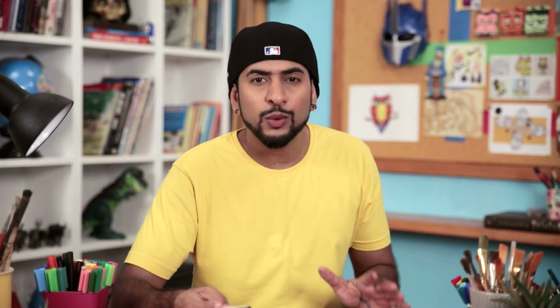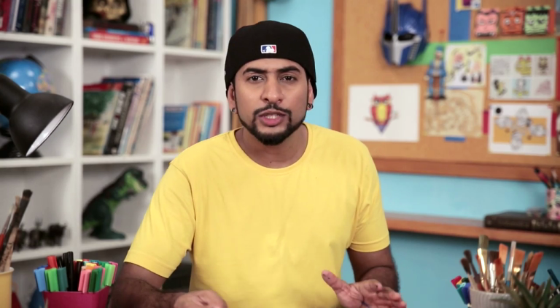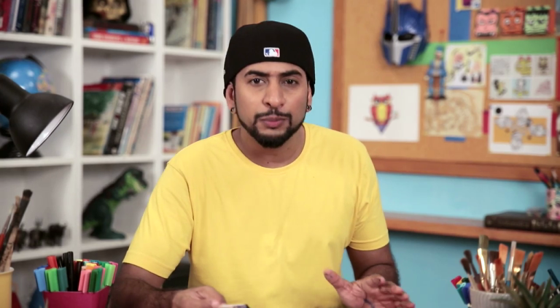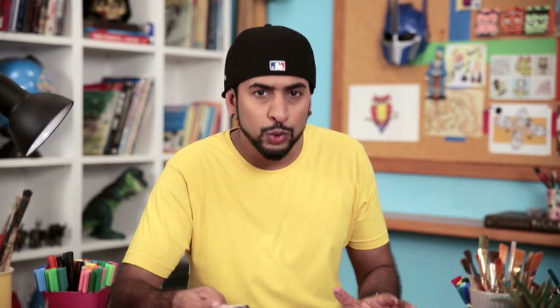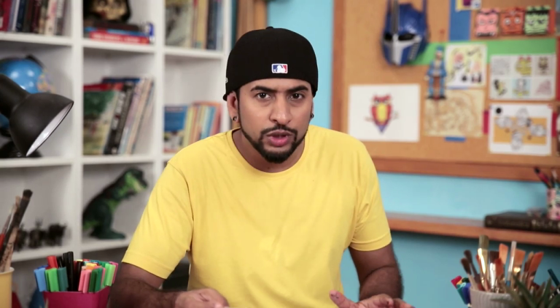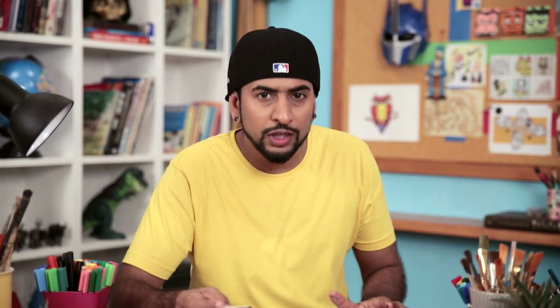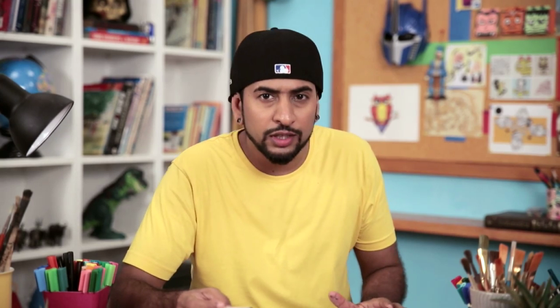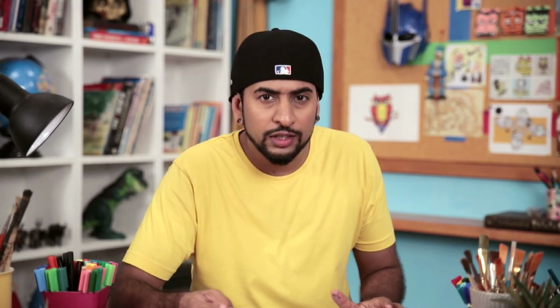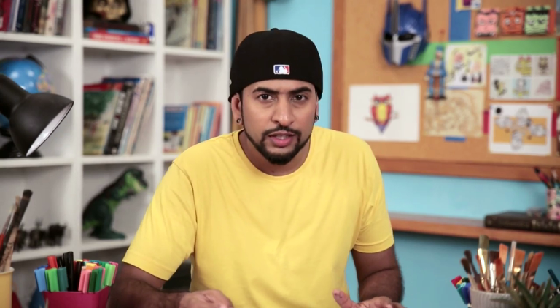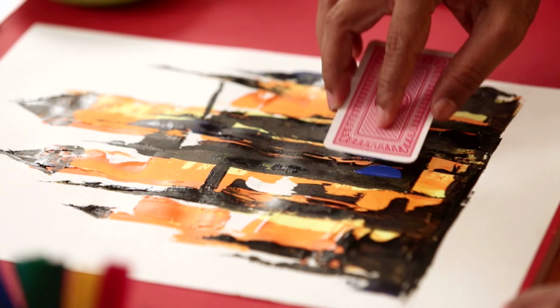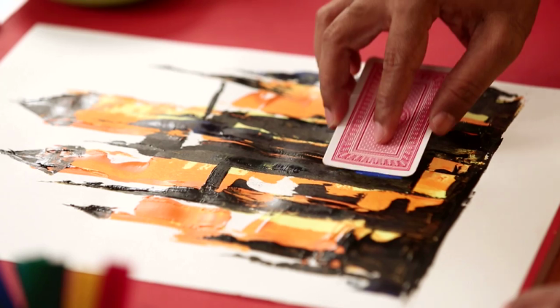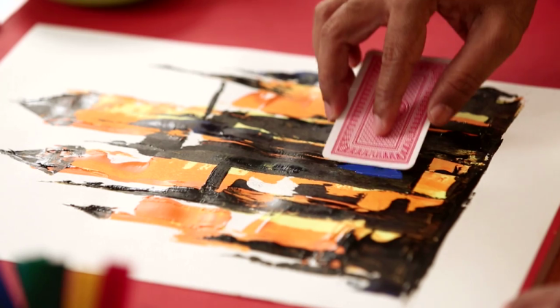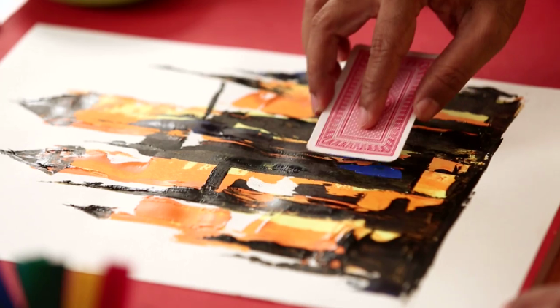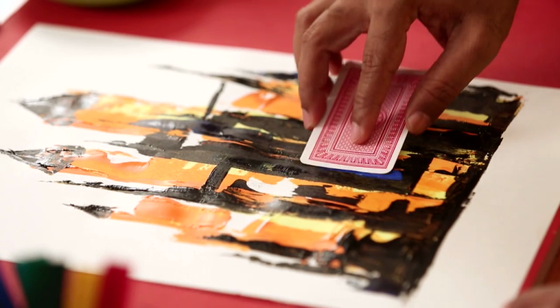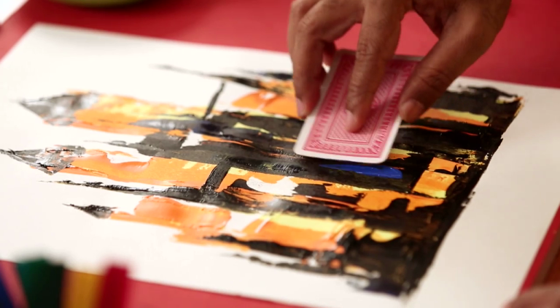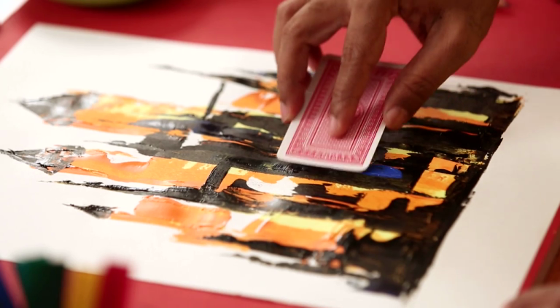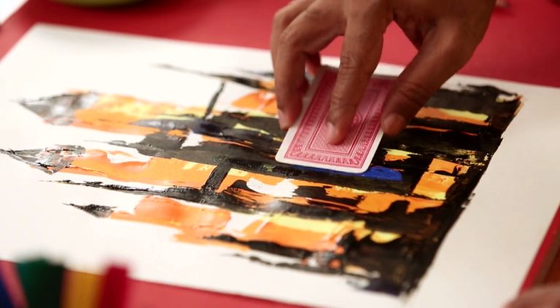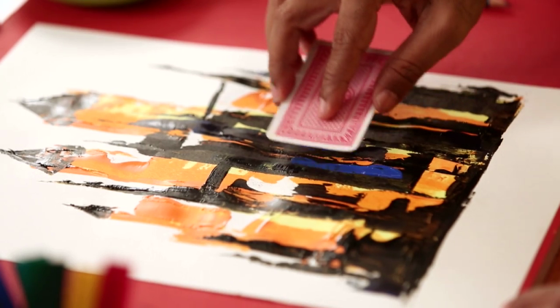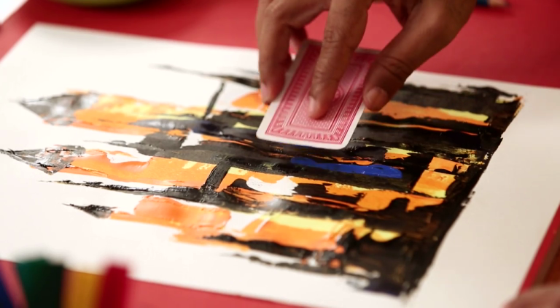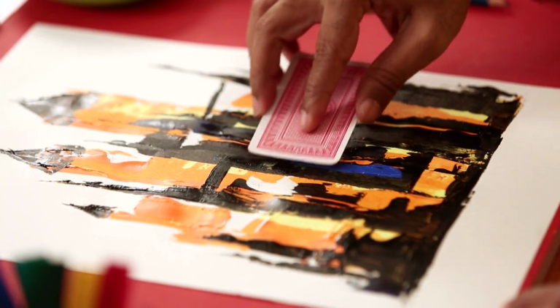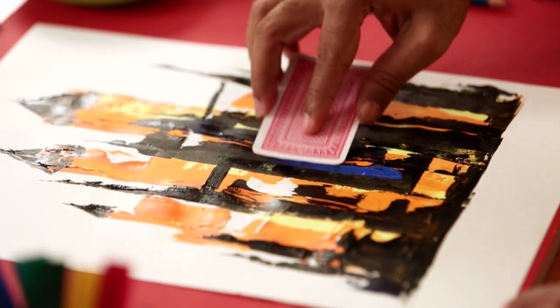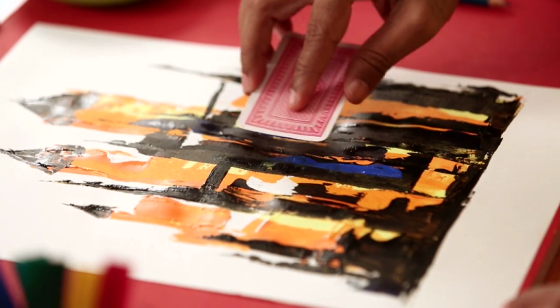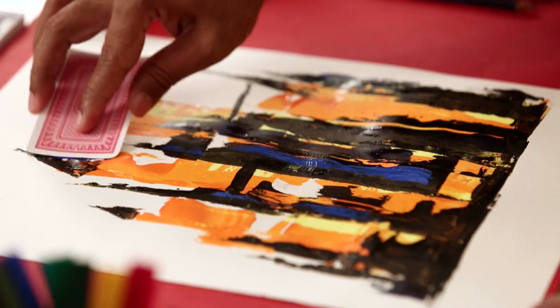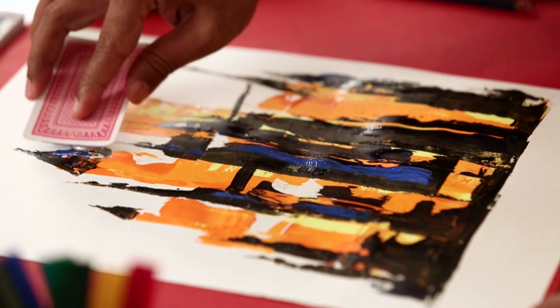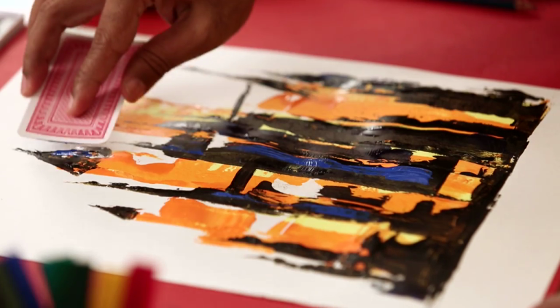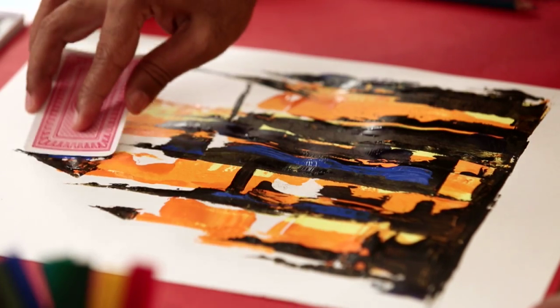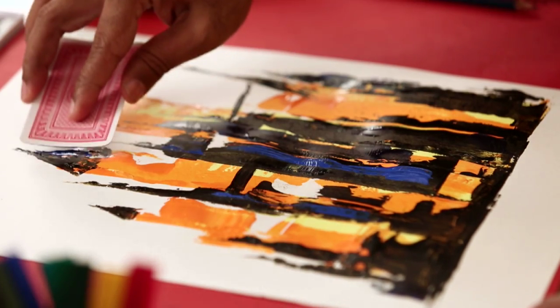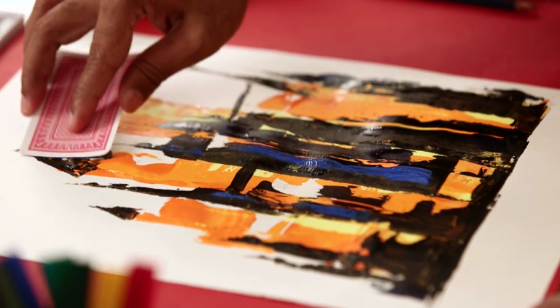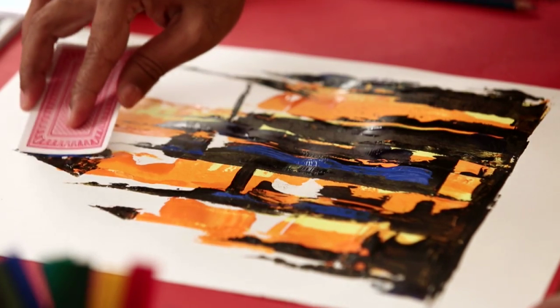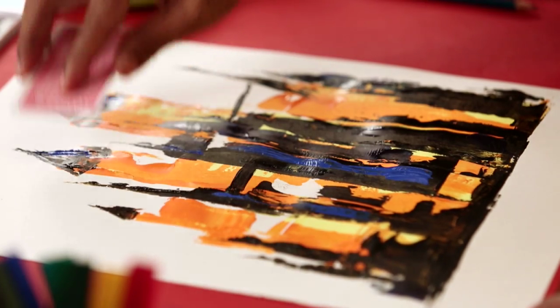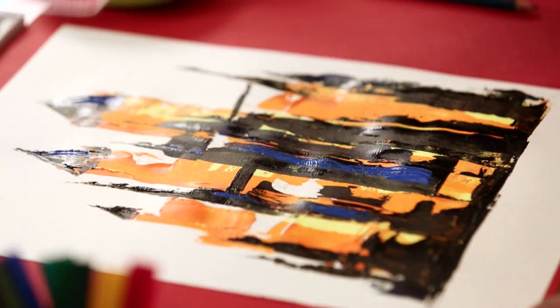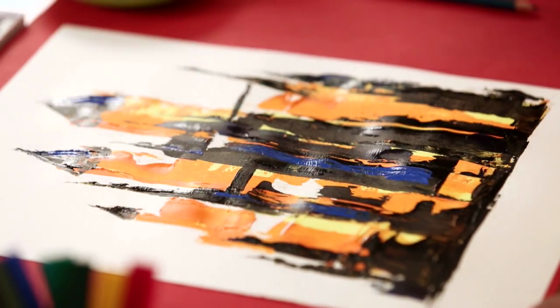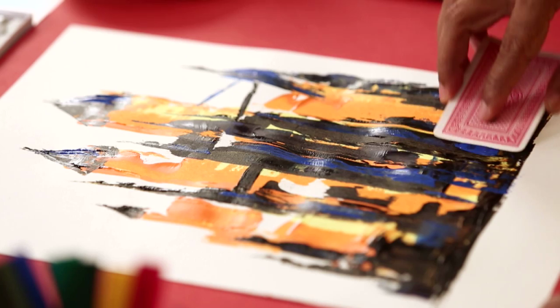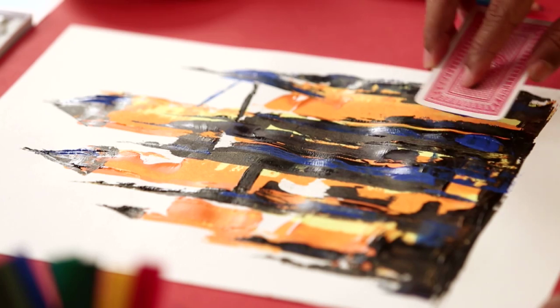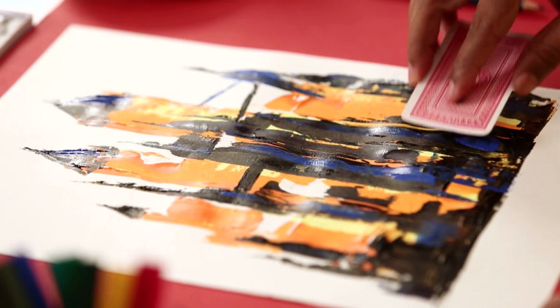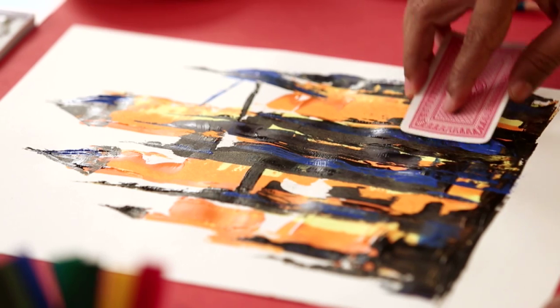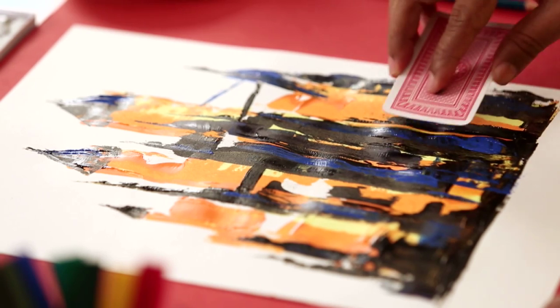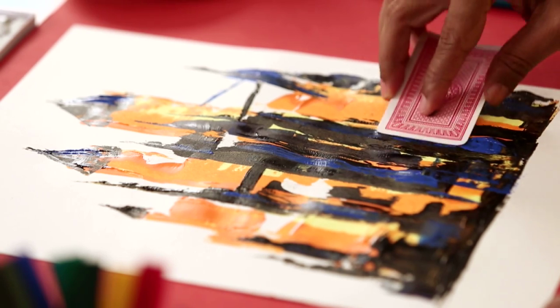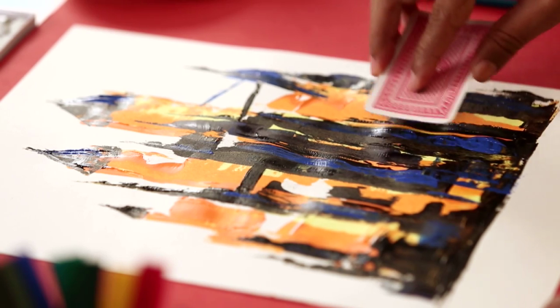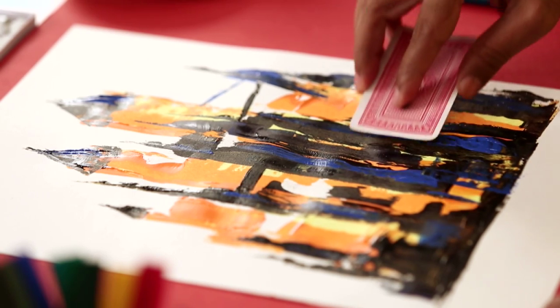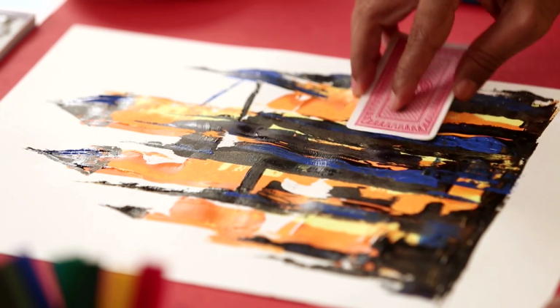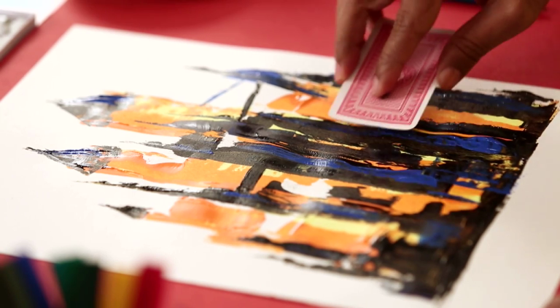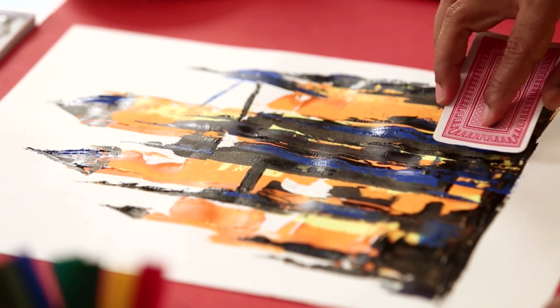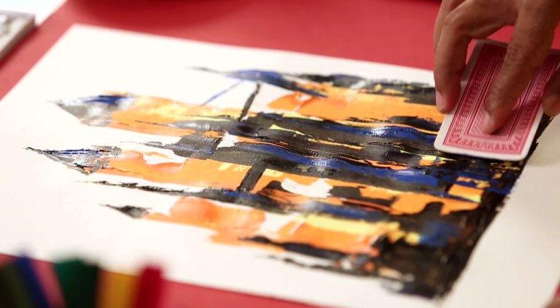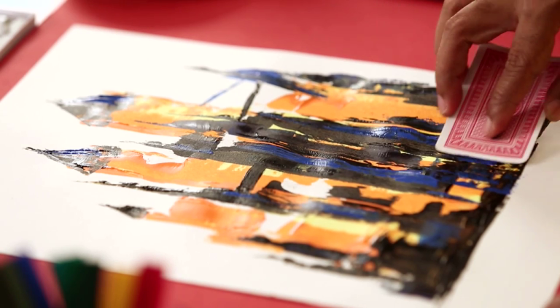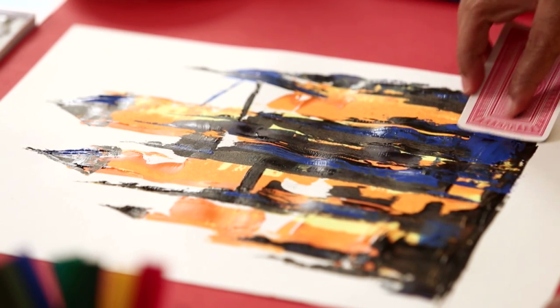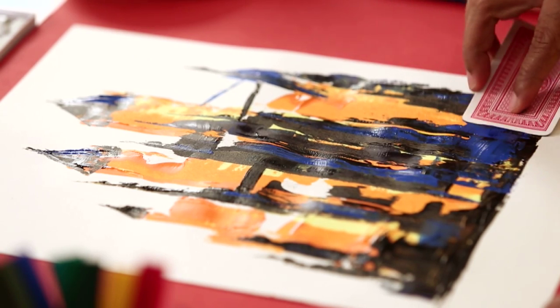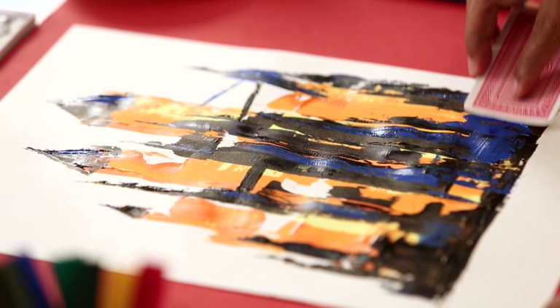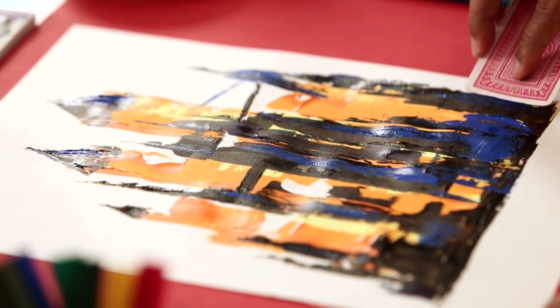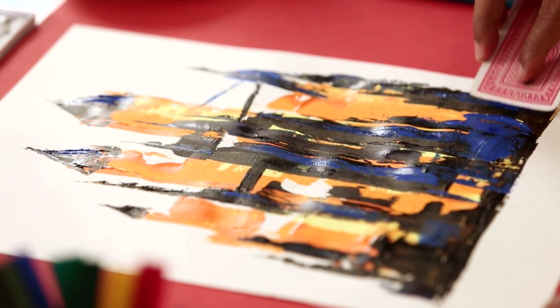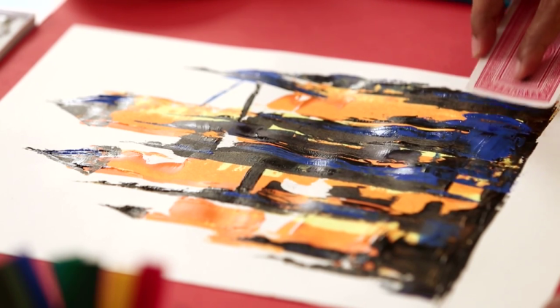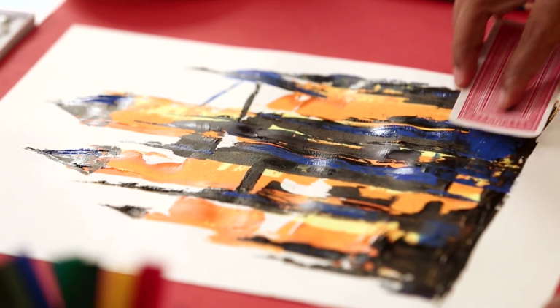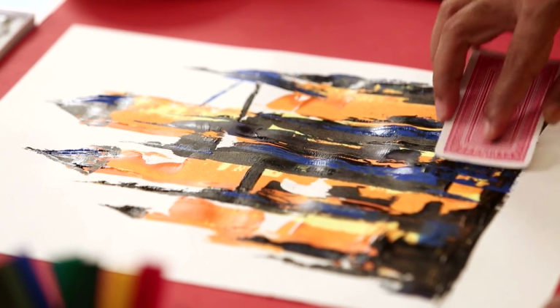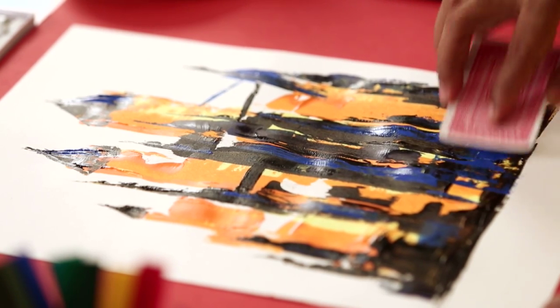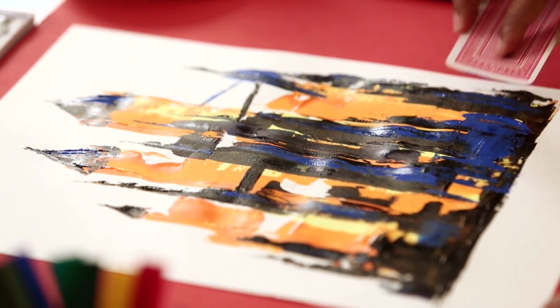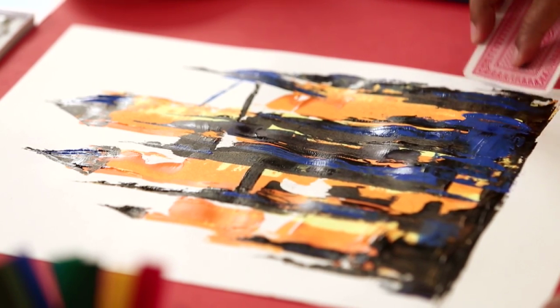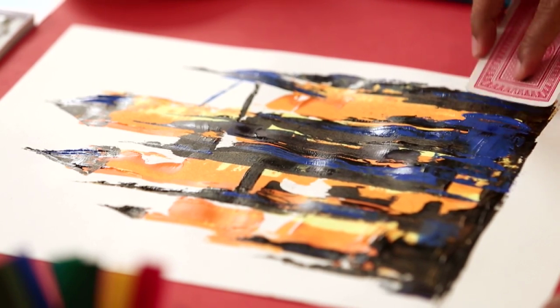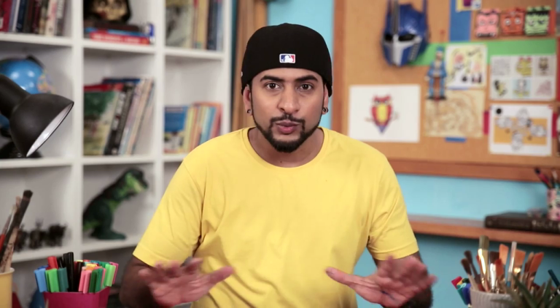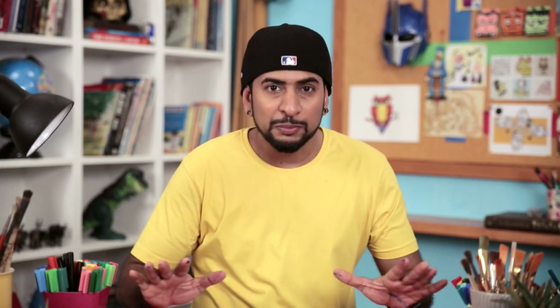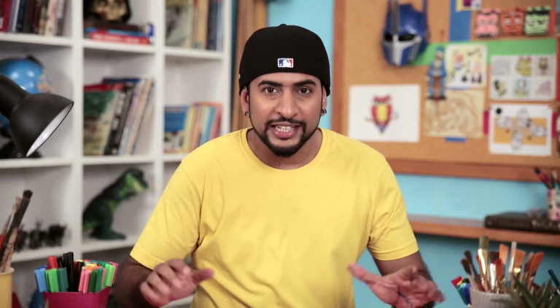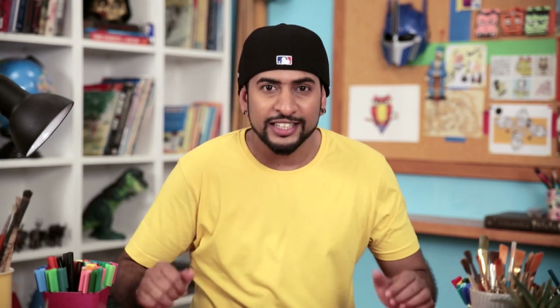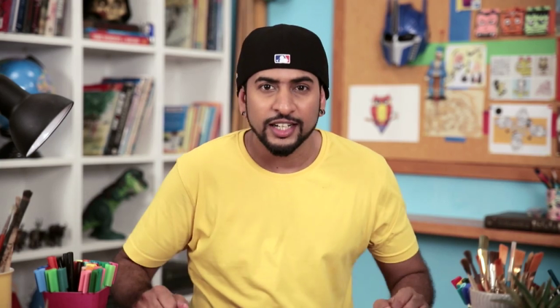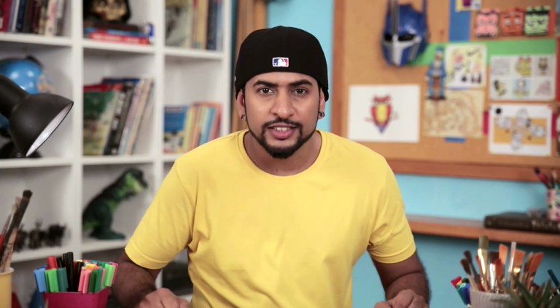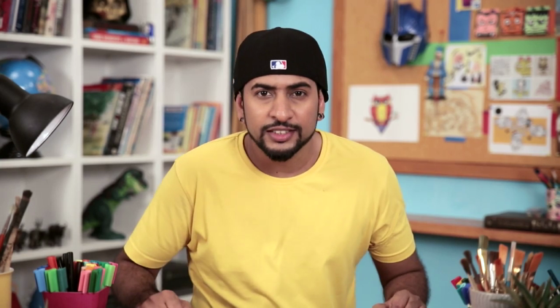Now with the blue colour, I'm going to break the black and add some highlights. We're done with playing cards.